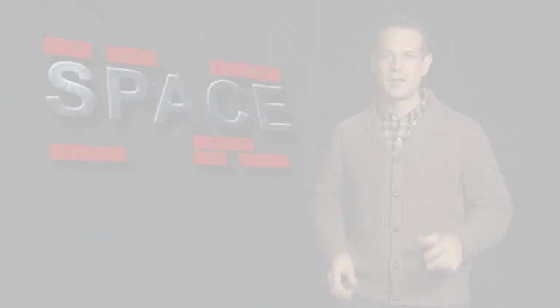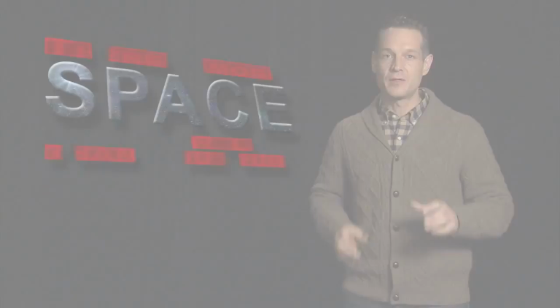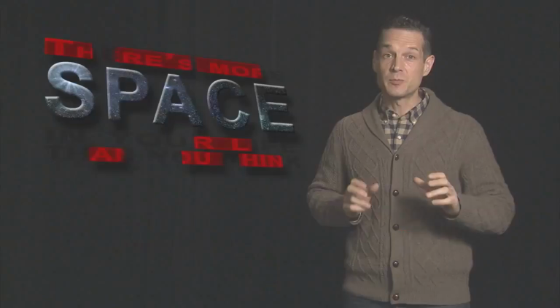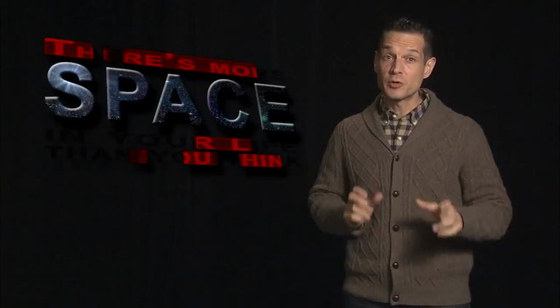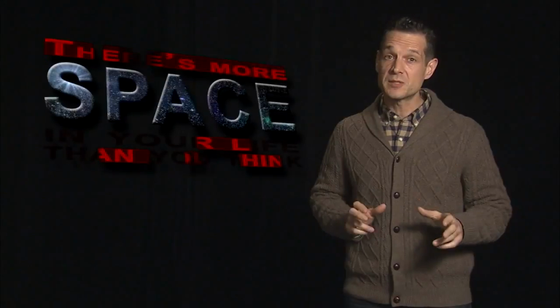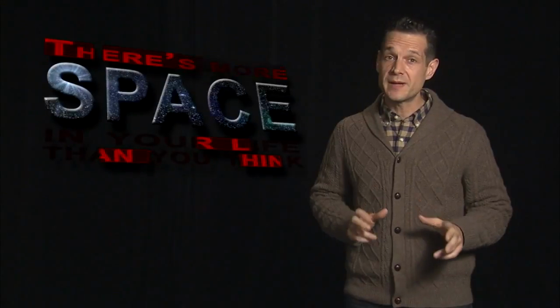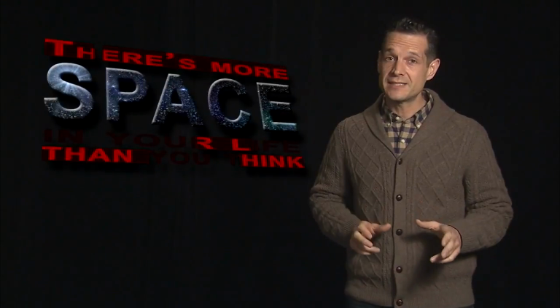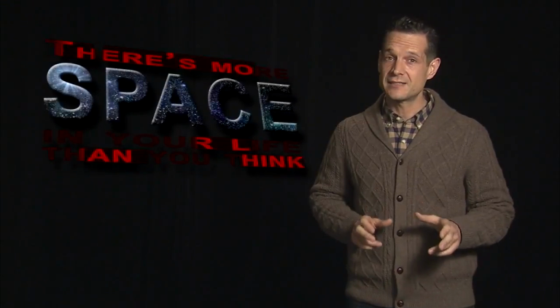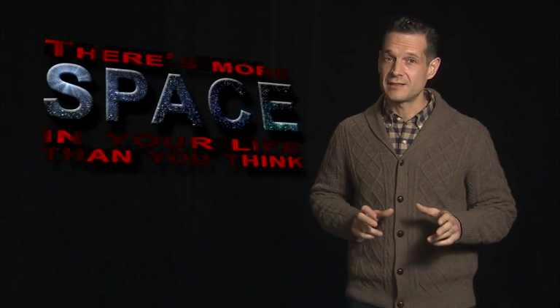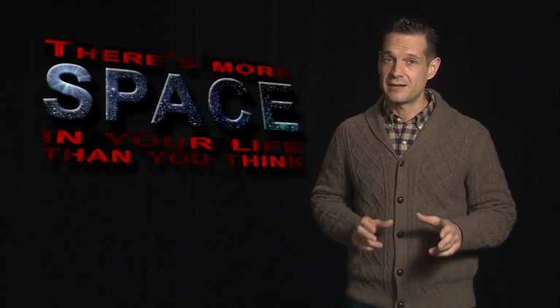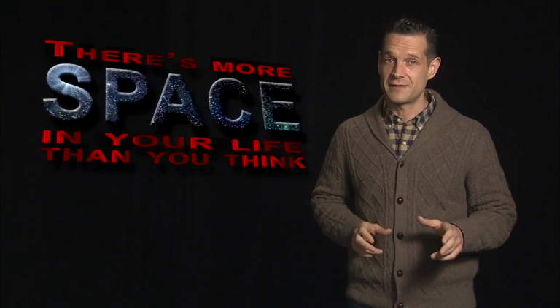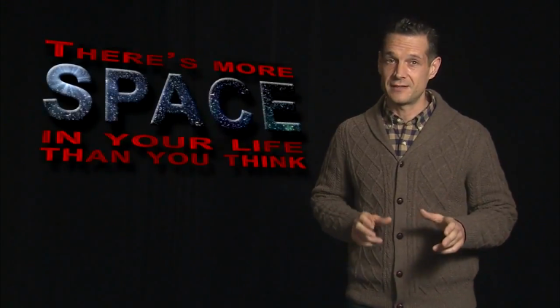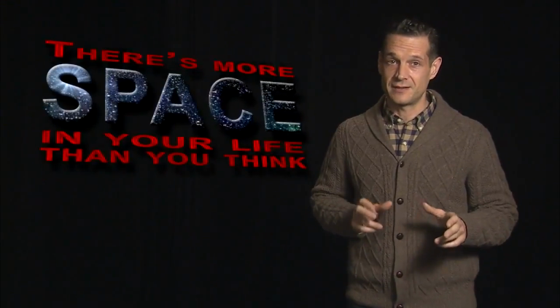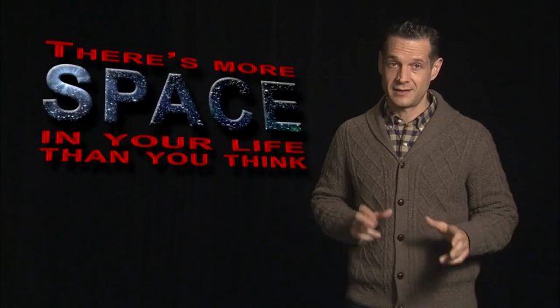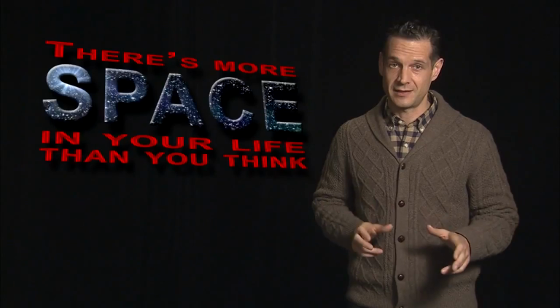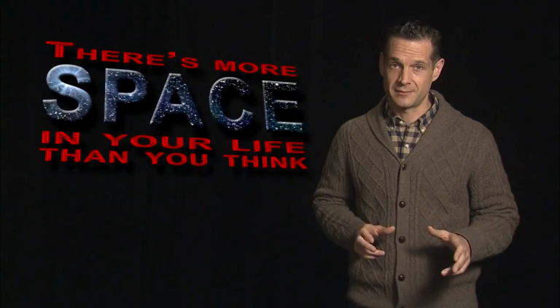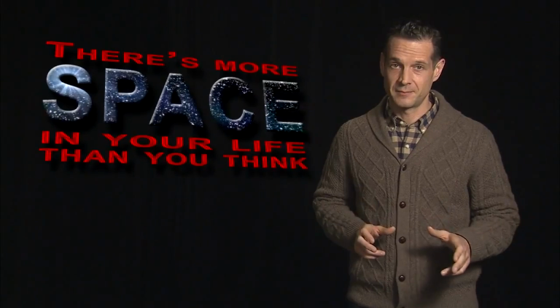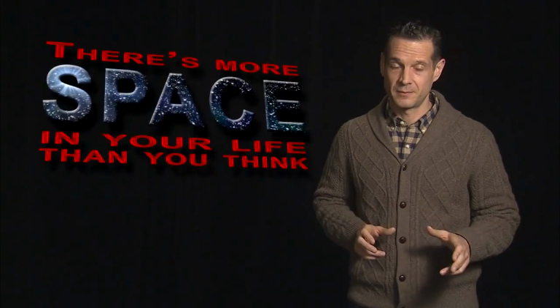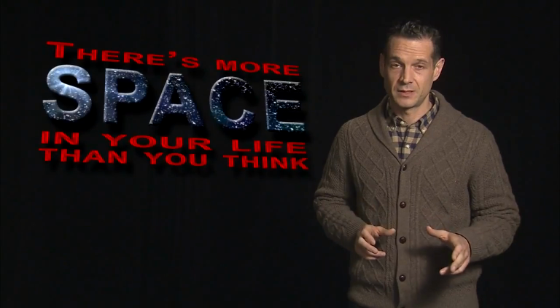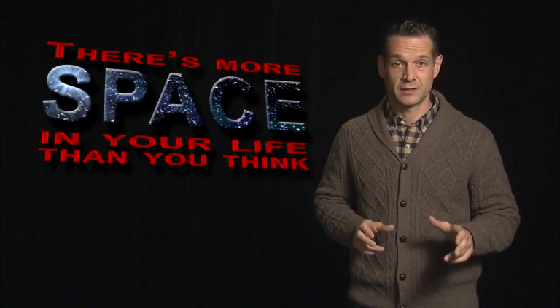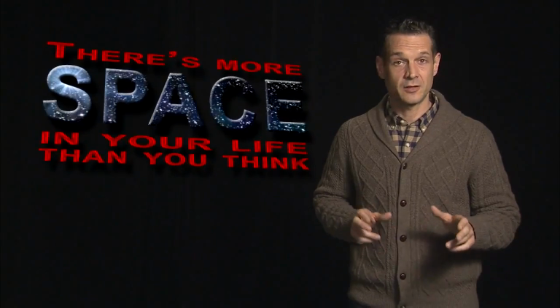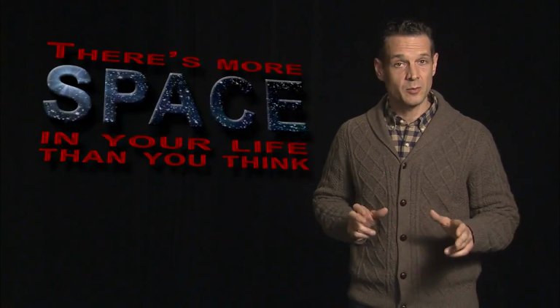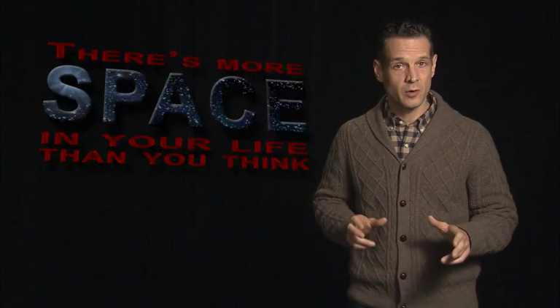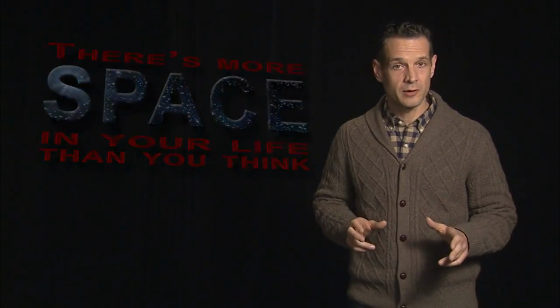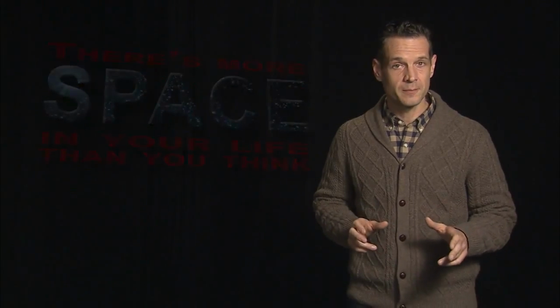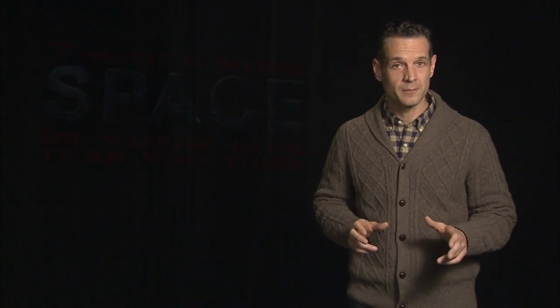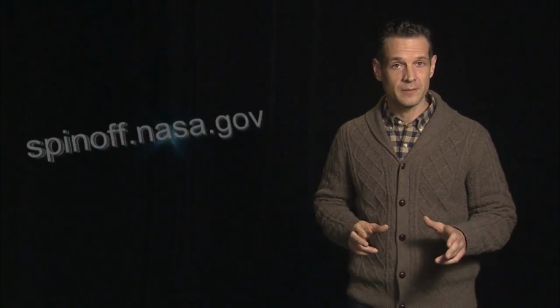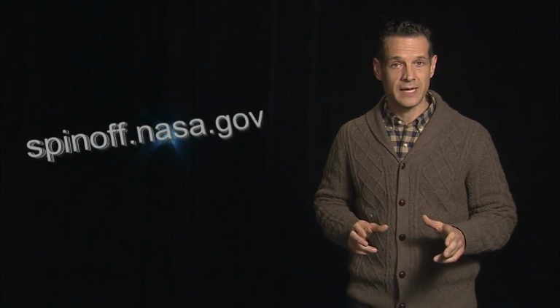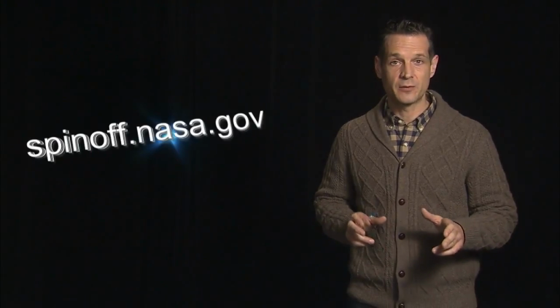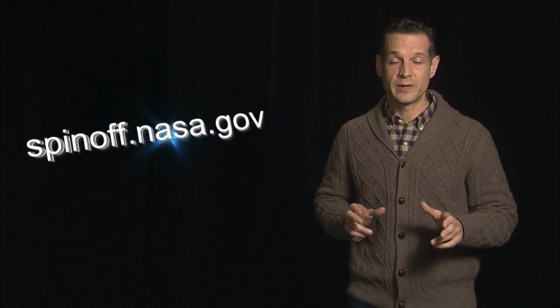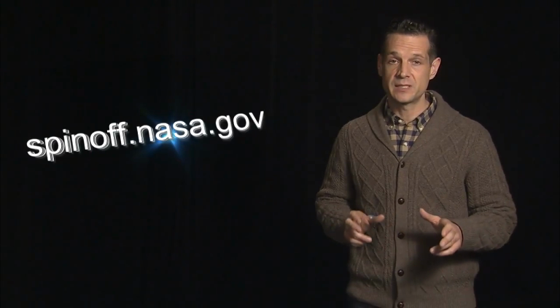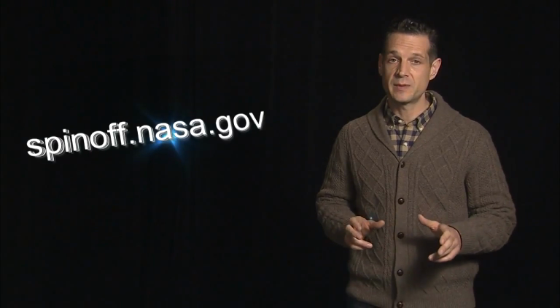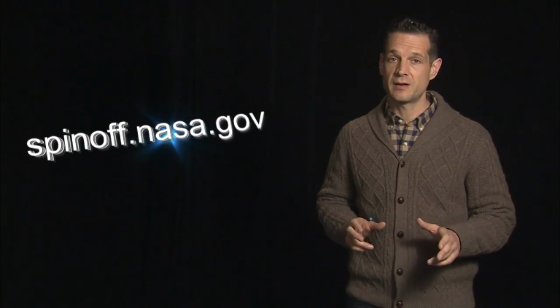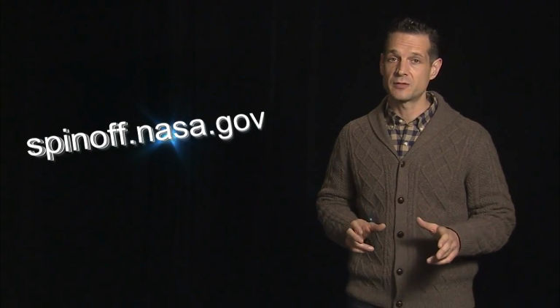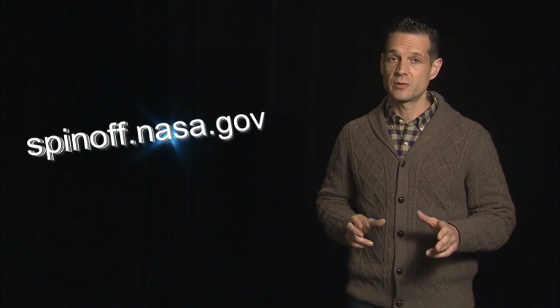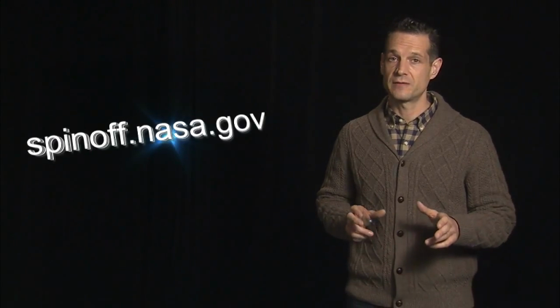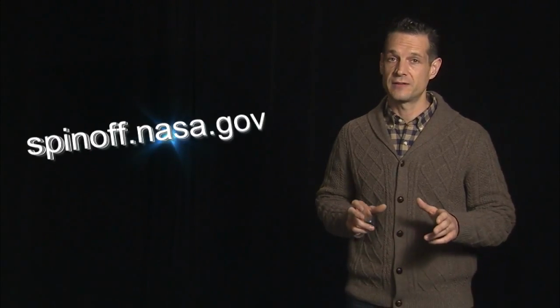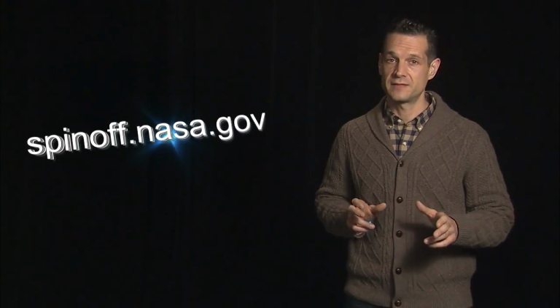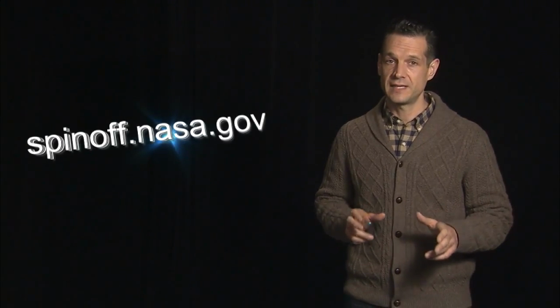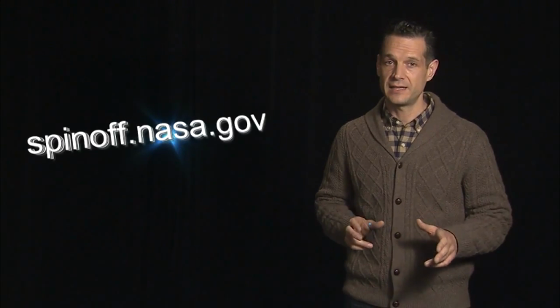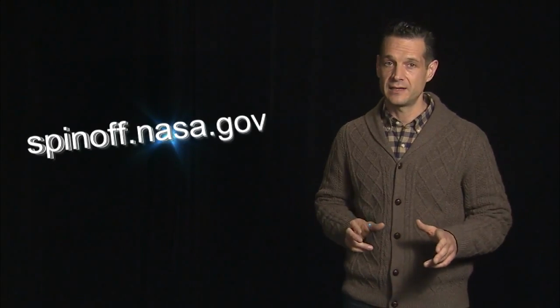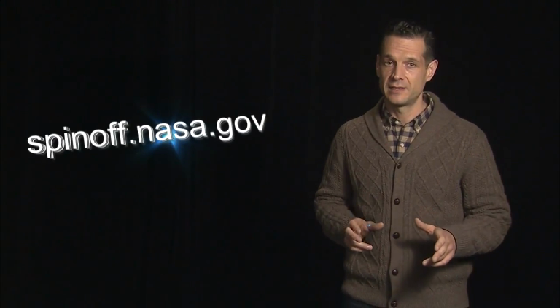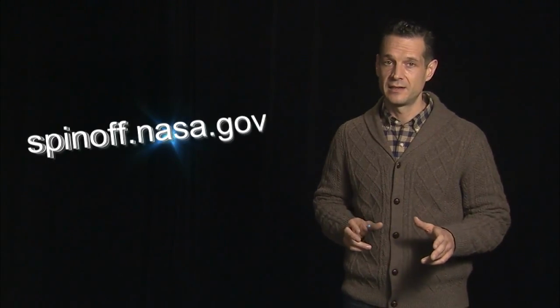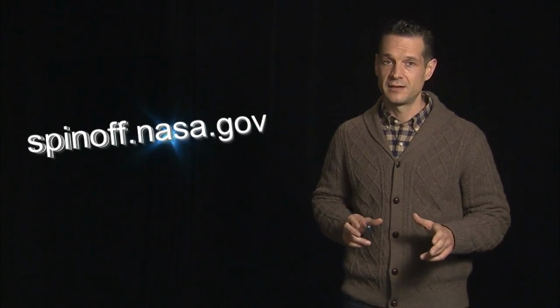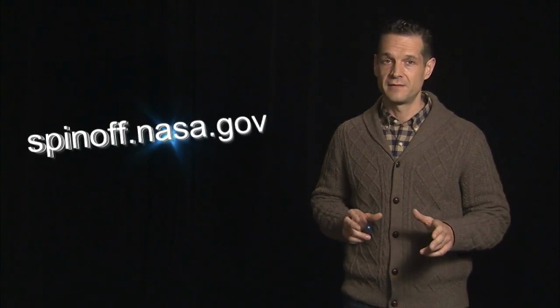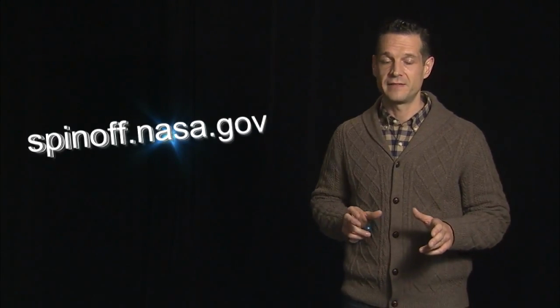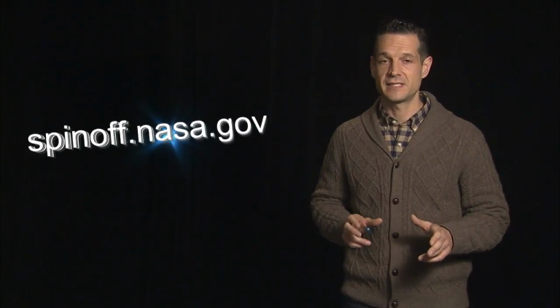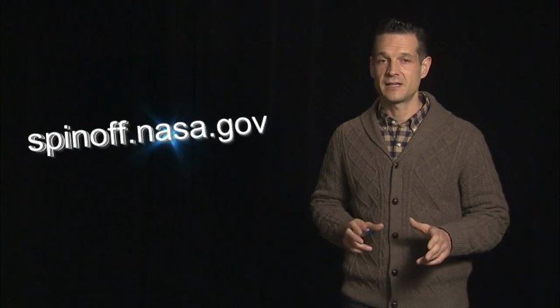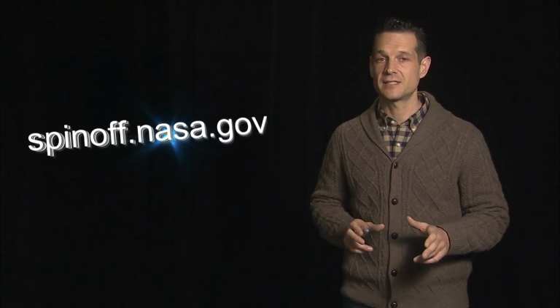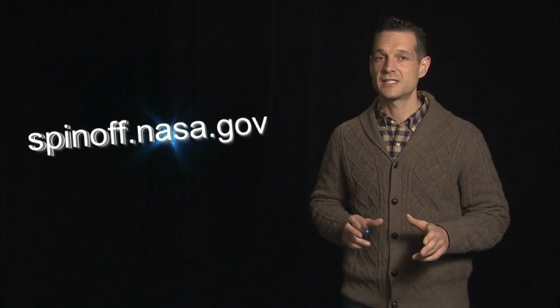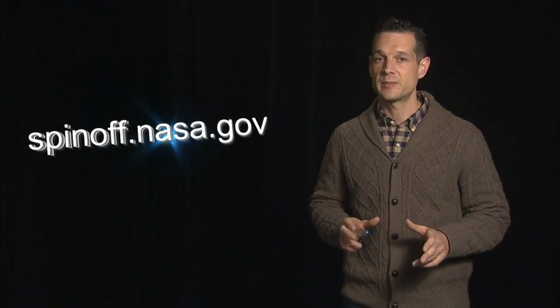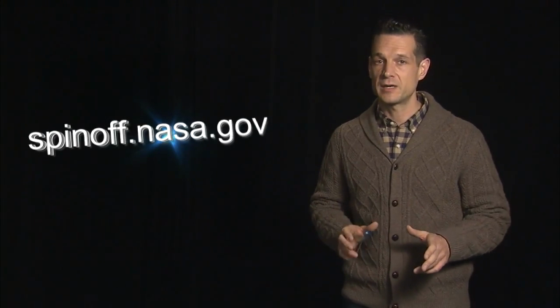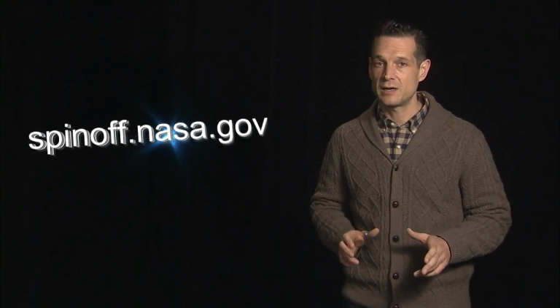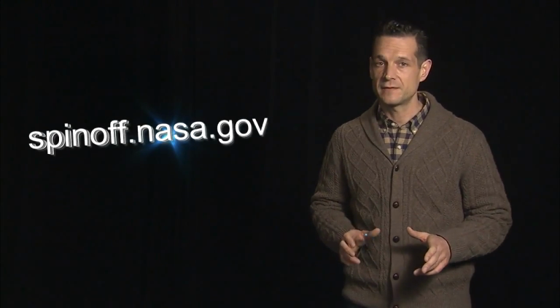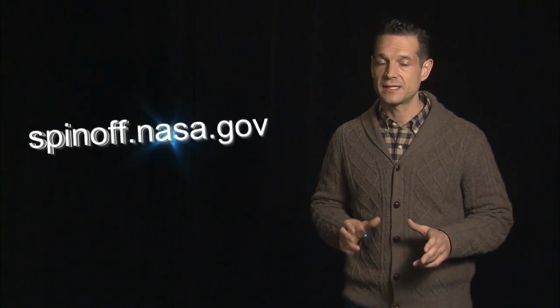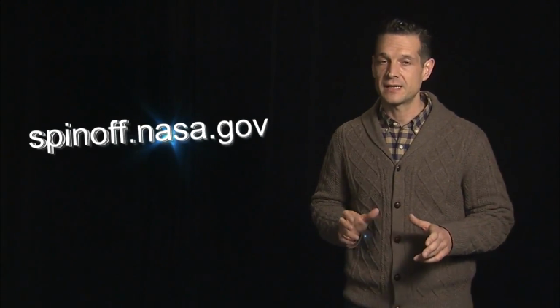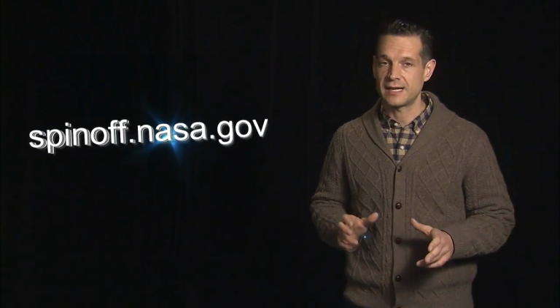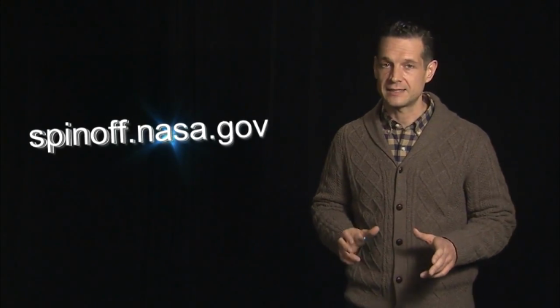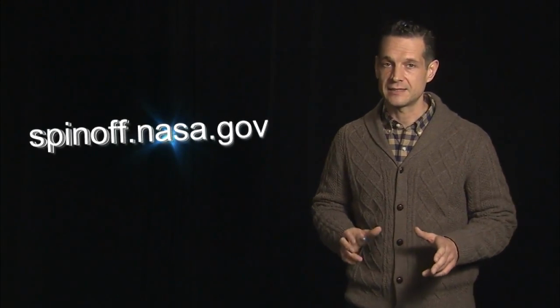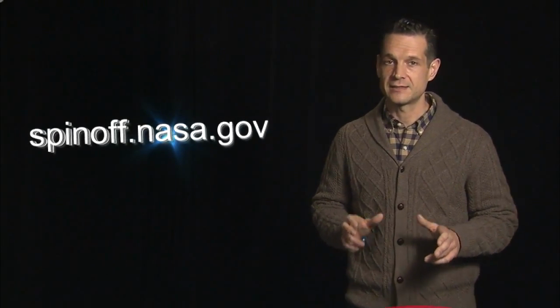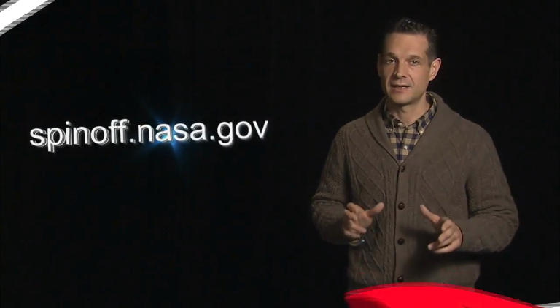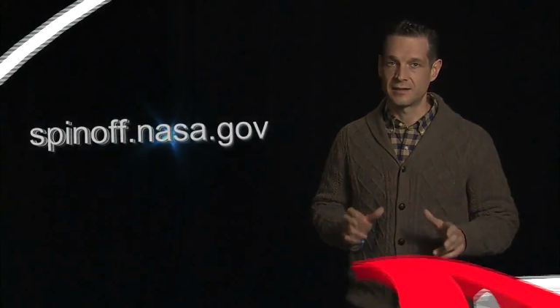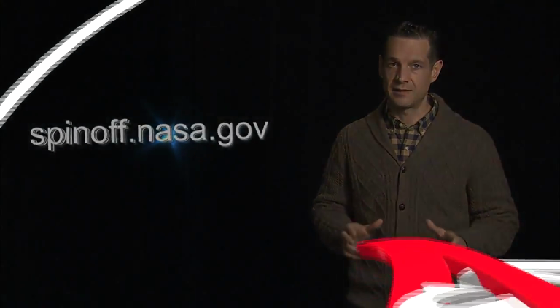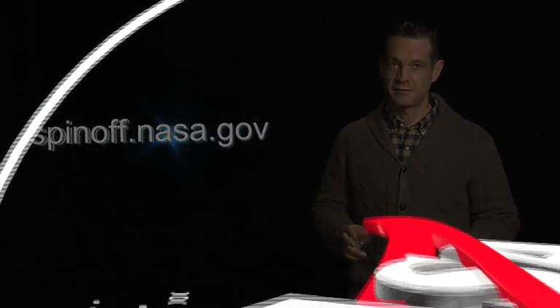And NASA spin-offs touch every part of our lives. There's more space in your life than you think. To learn more and to read Spinoff 2015, visit us at spinoff.nasa.gov.